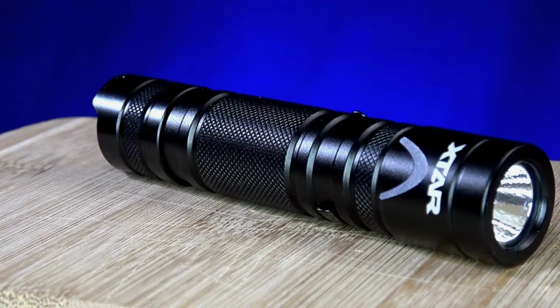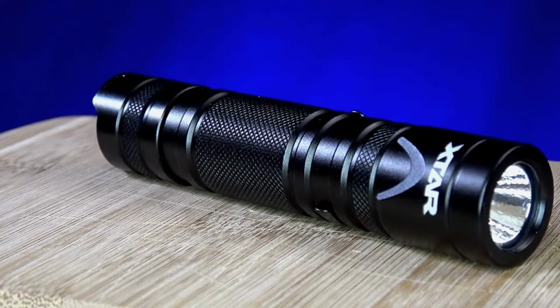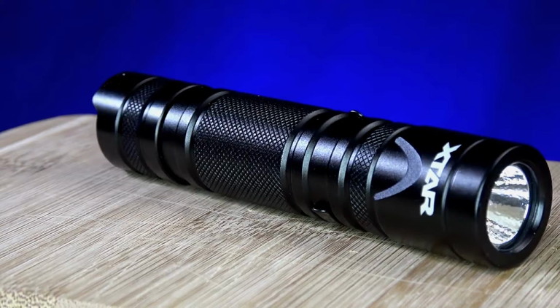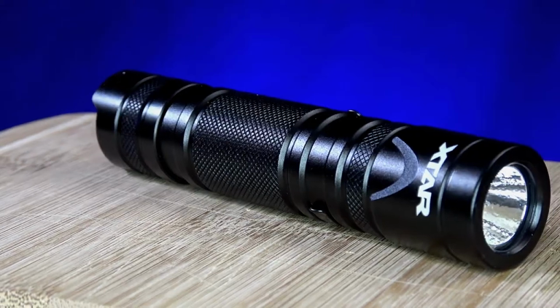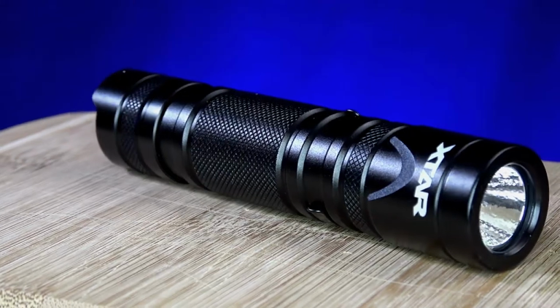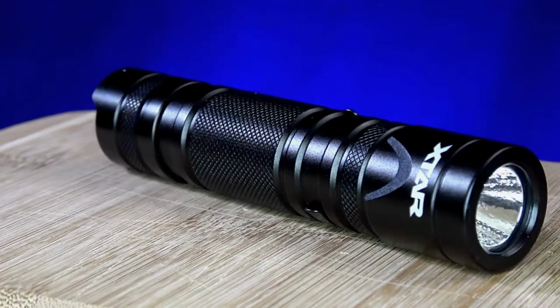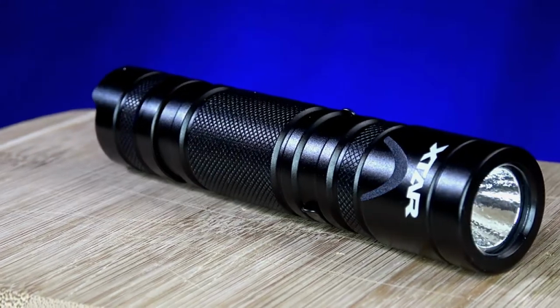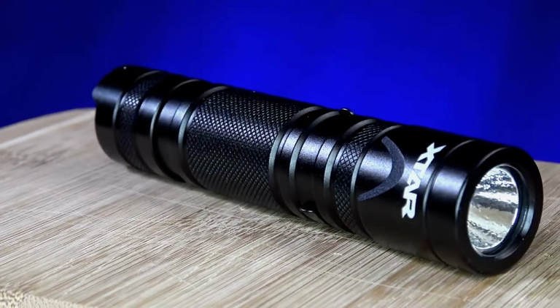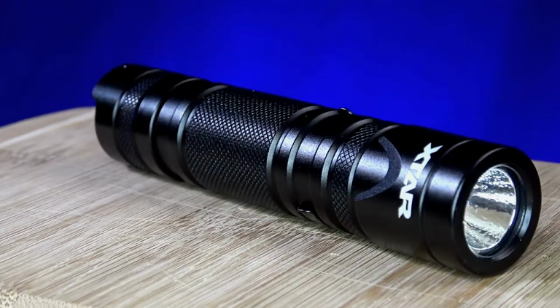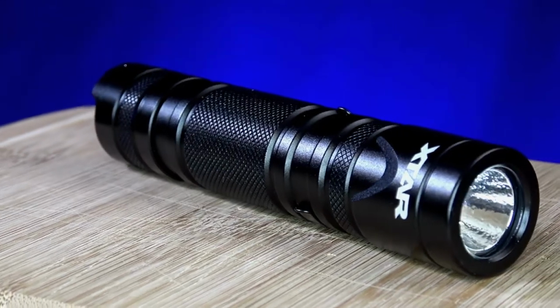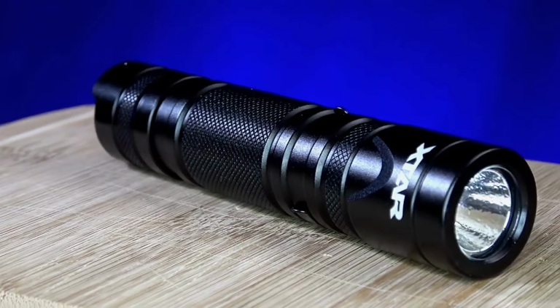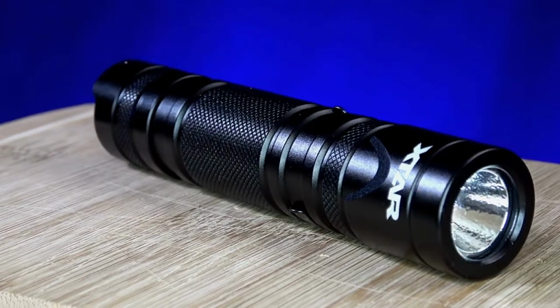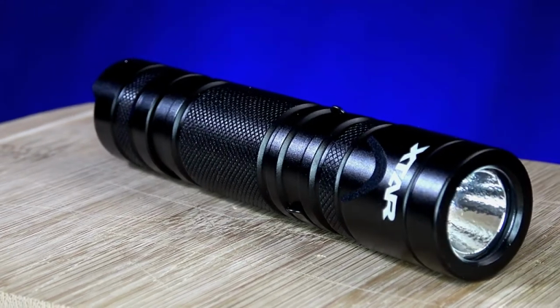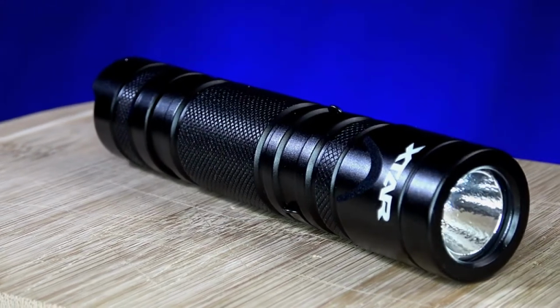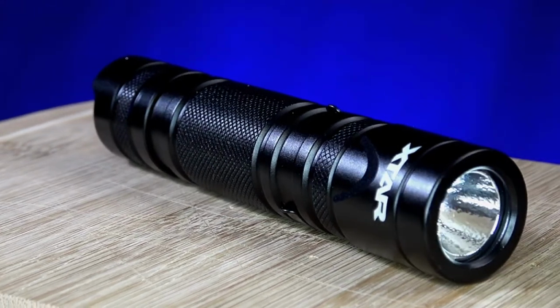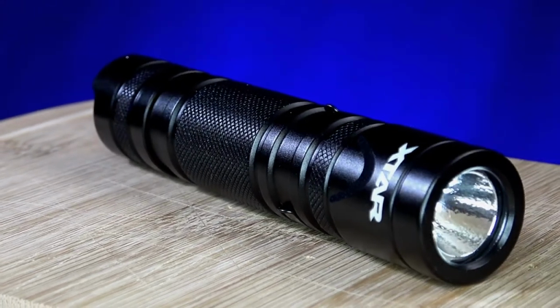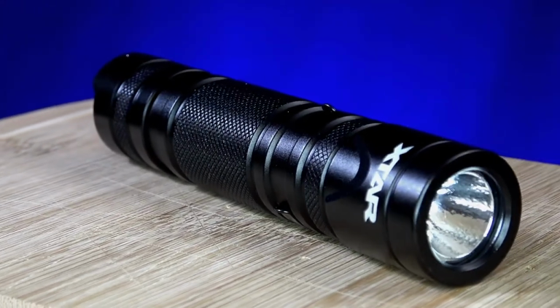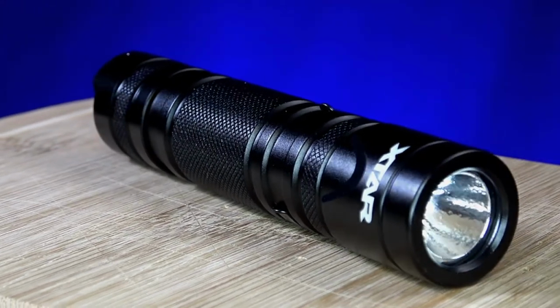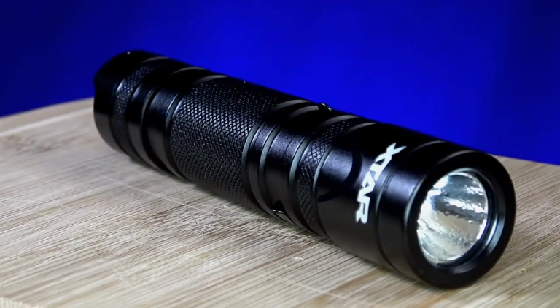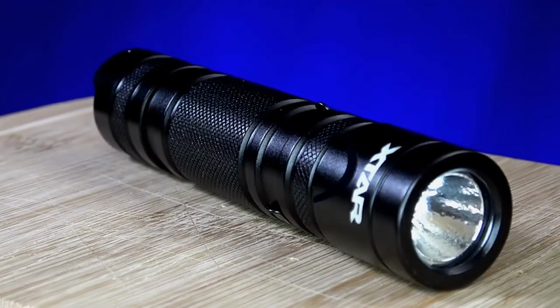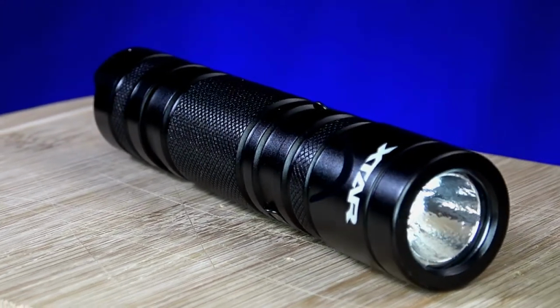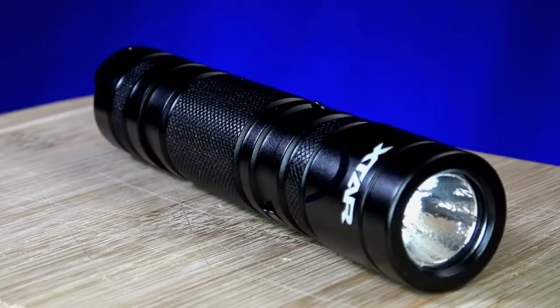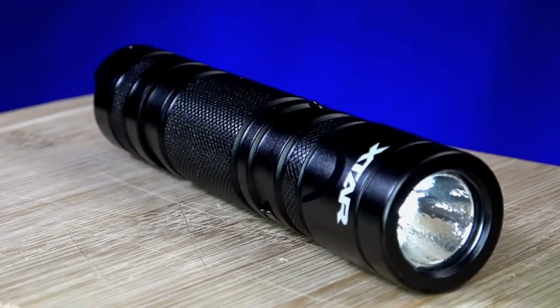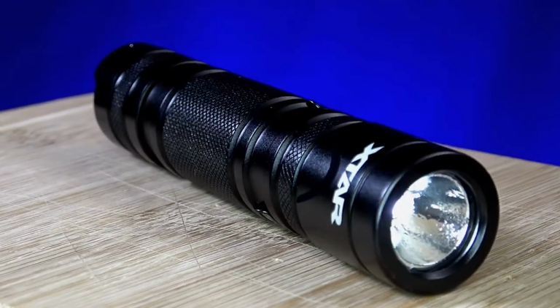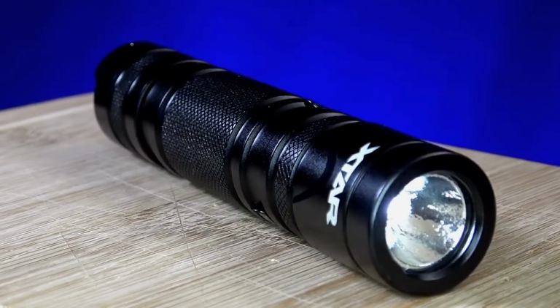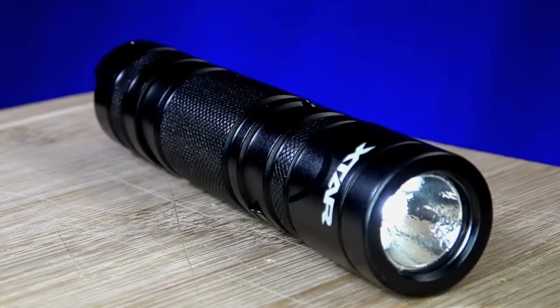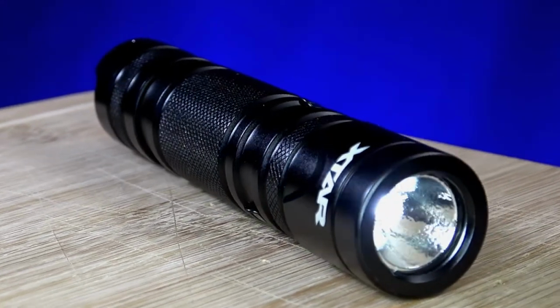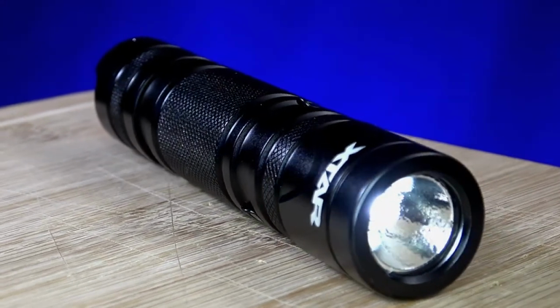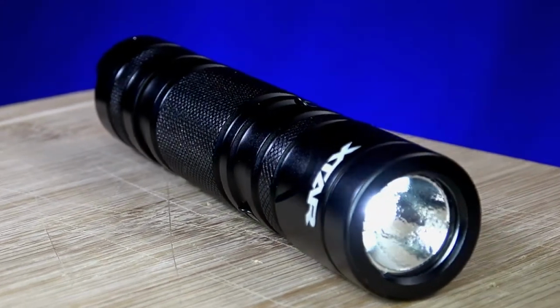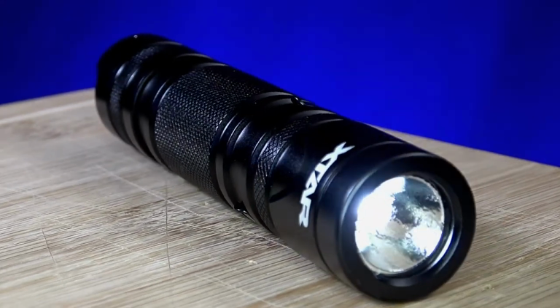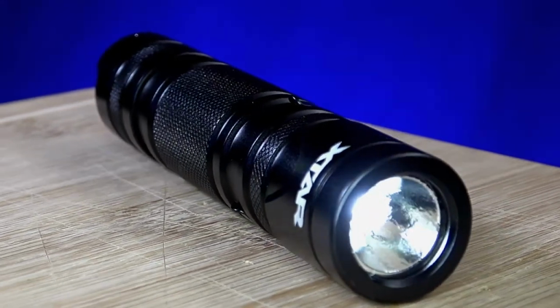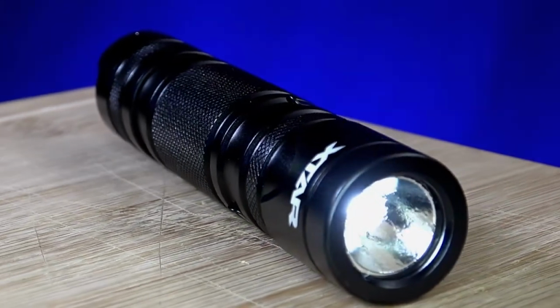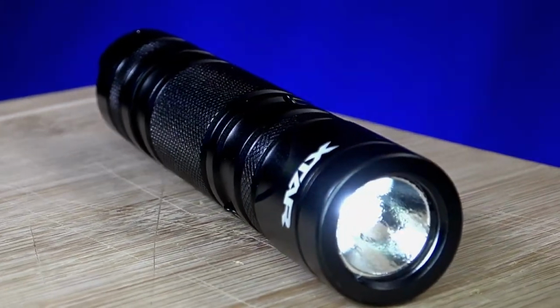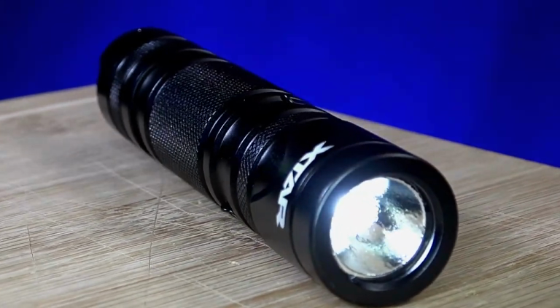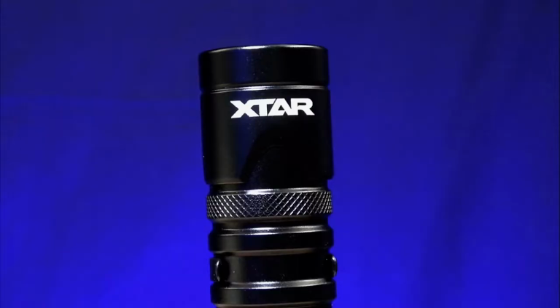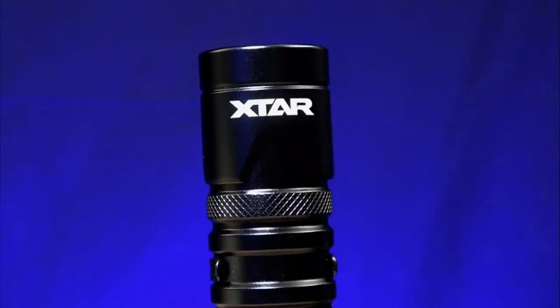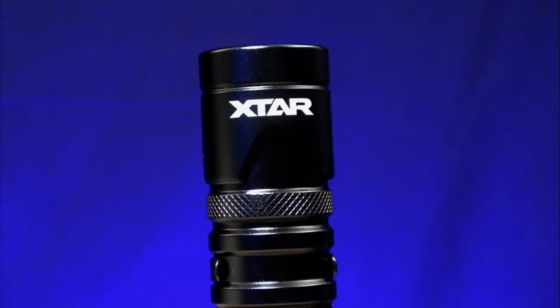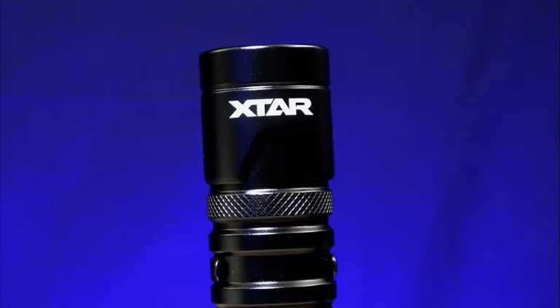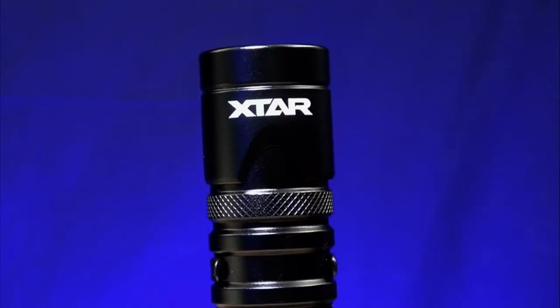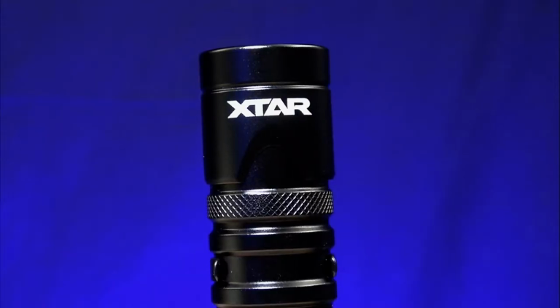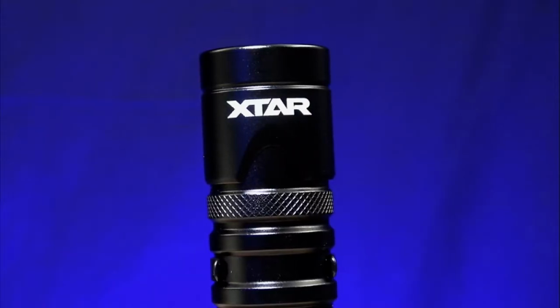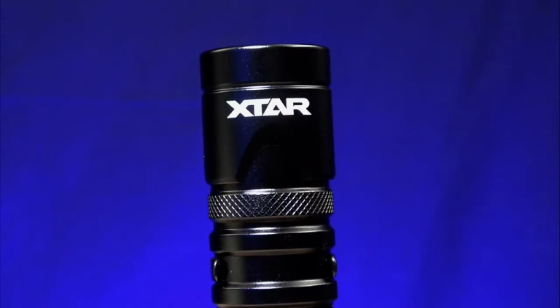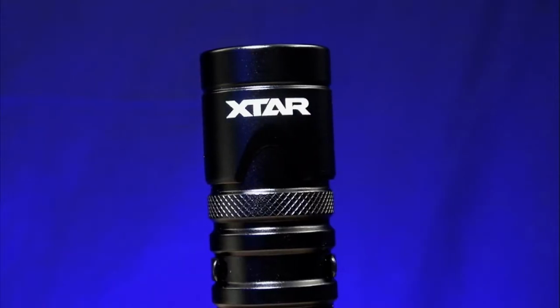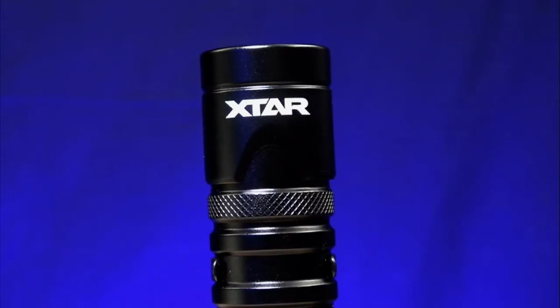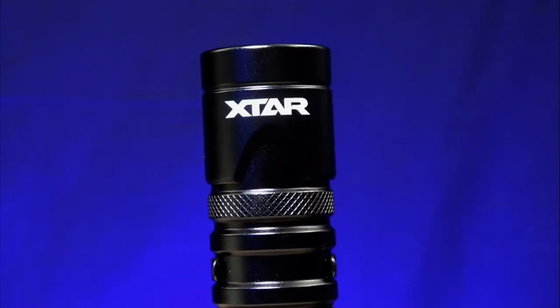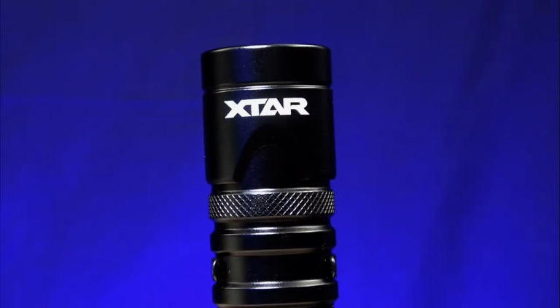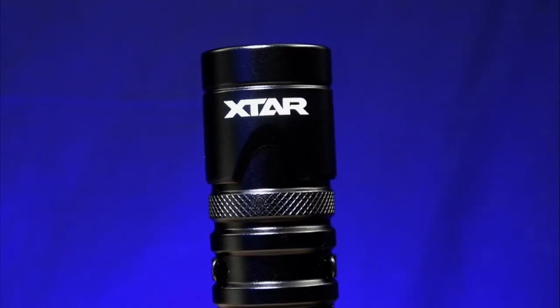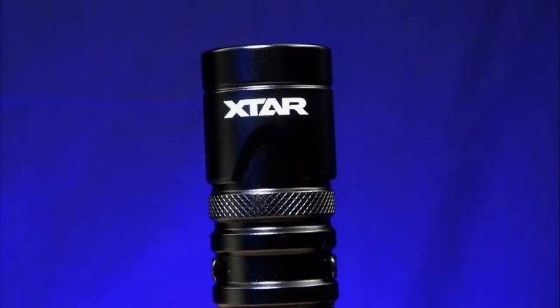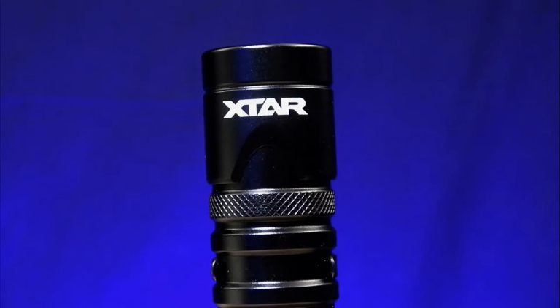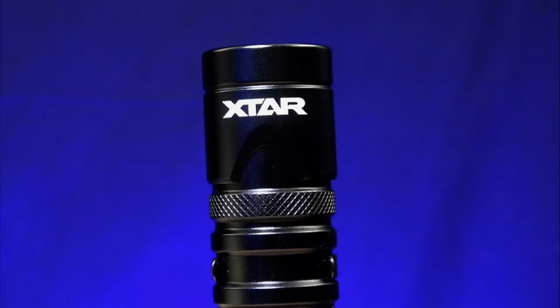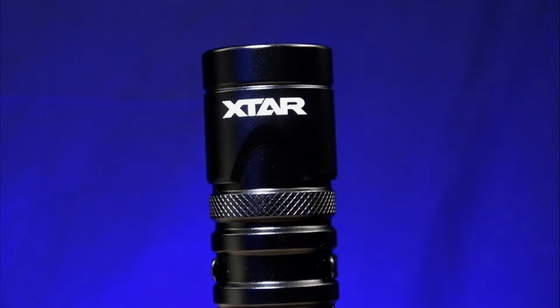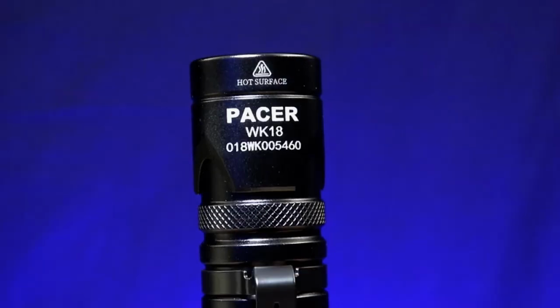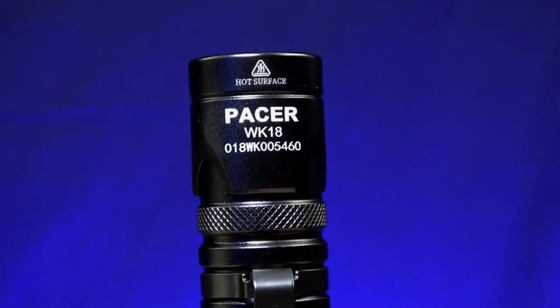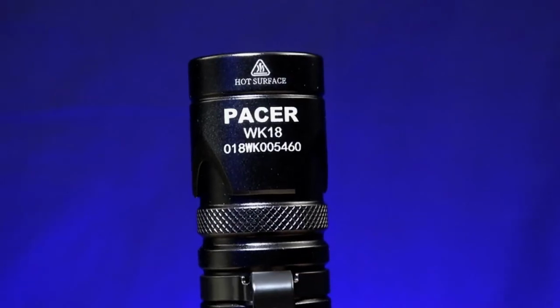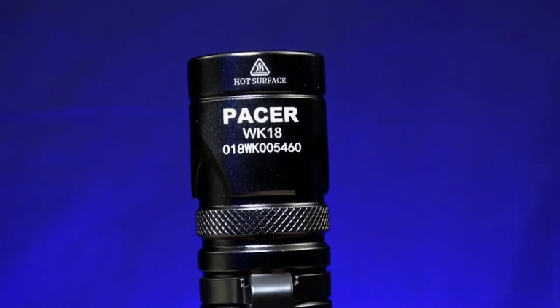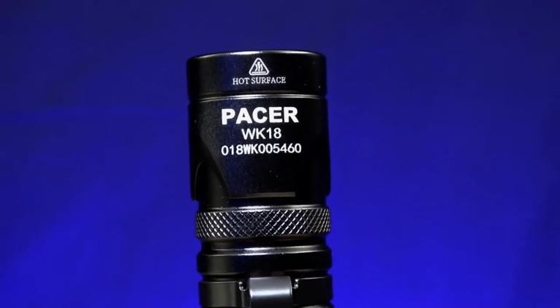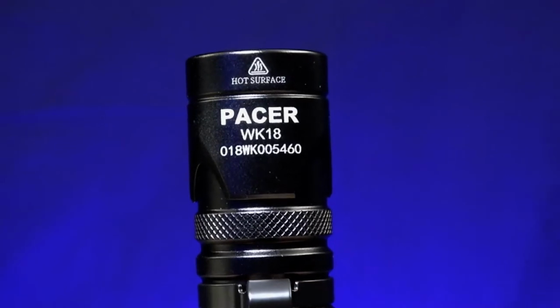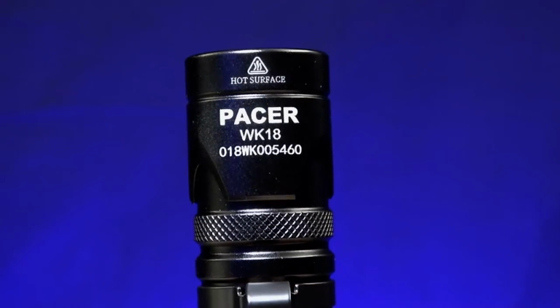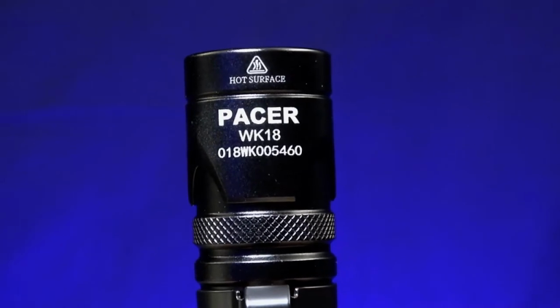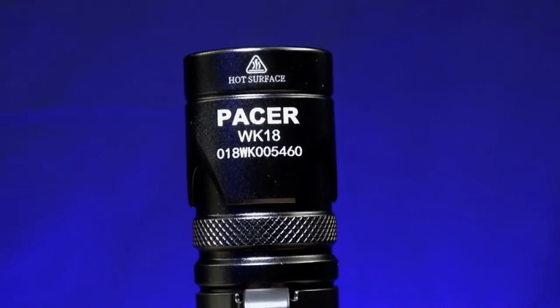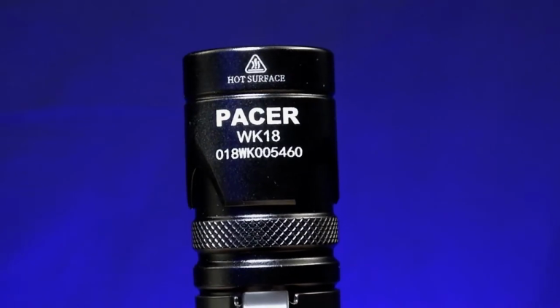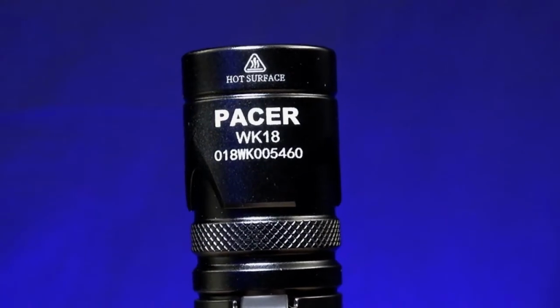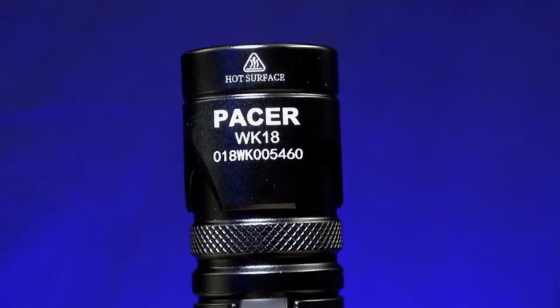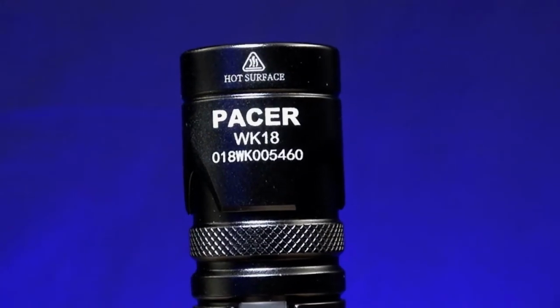What's up everybody, Prepared Guy here once again. Today we're taking a look at the X-tar Pacer WK18.